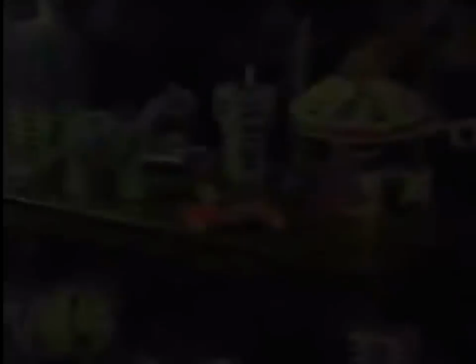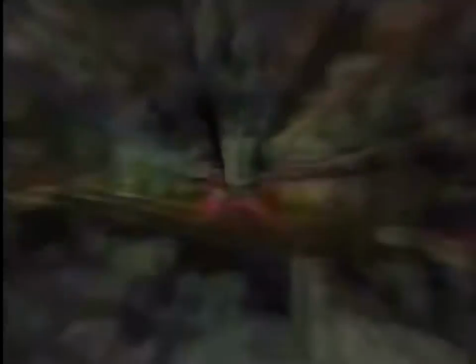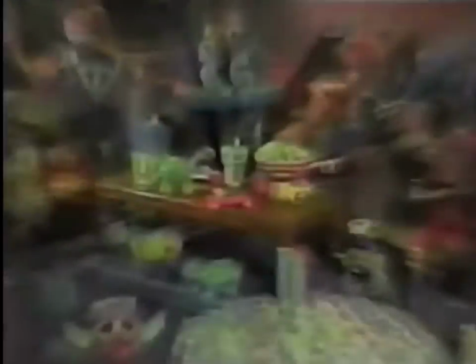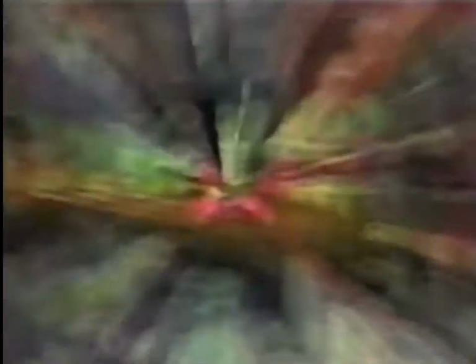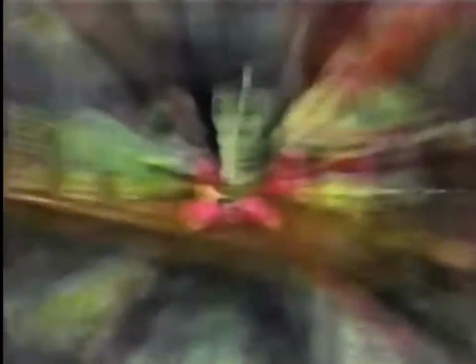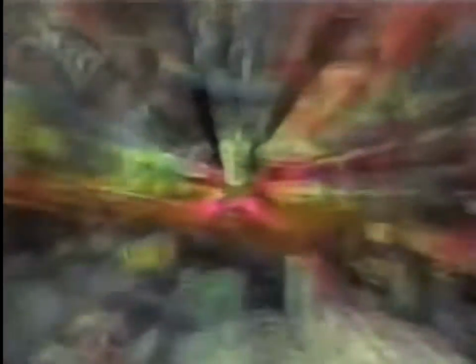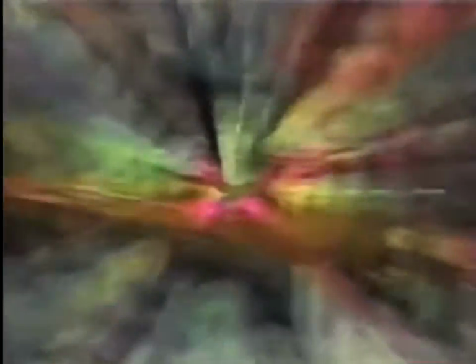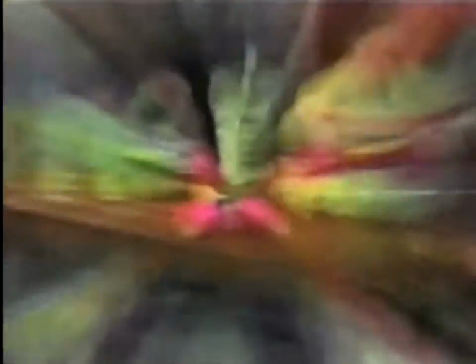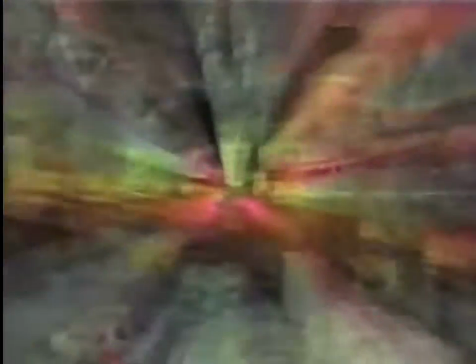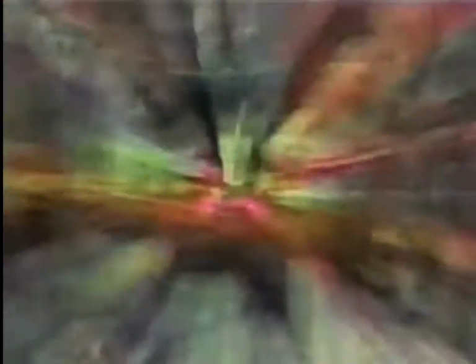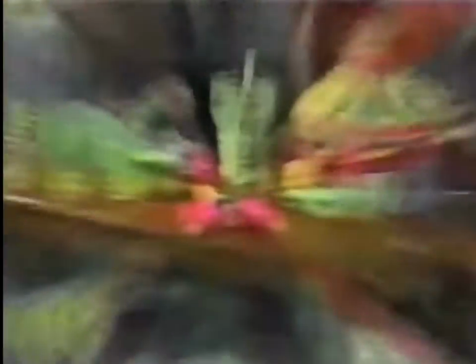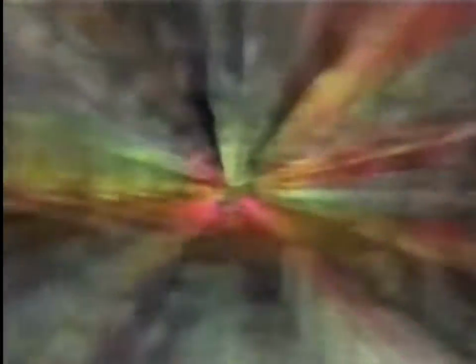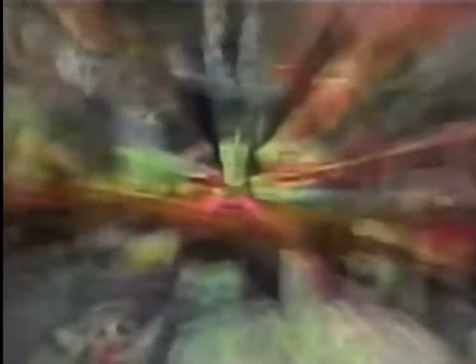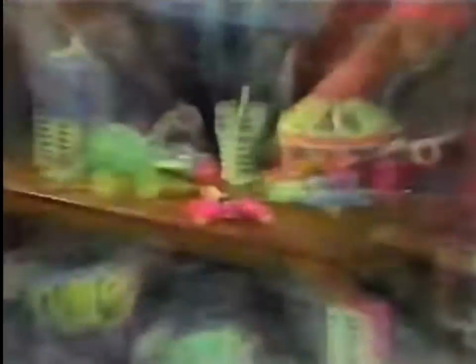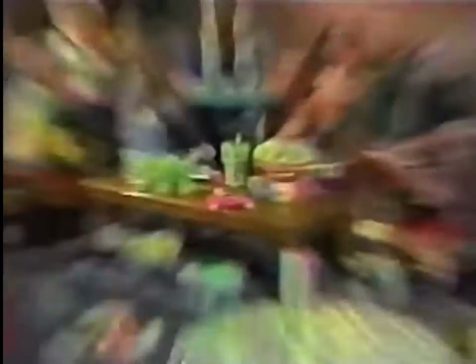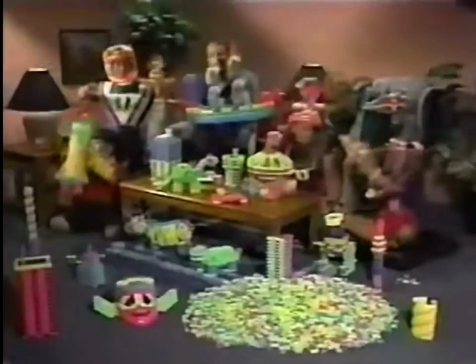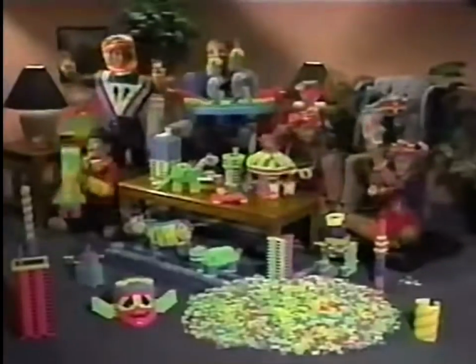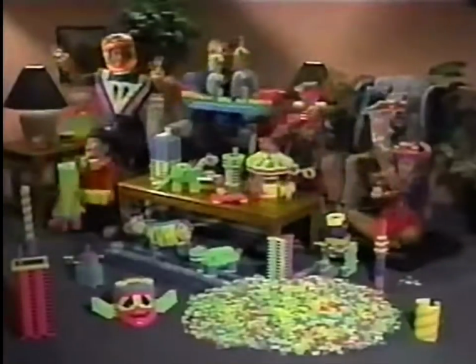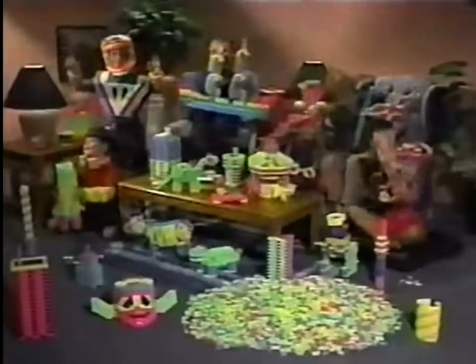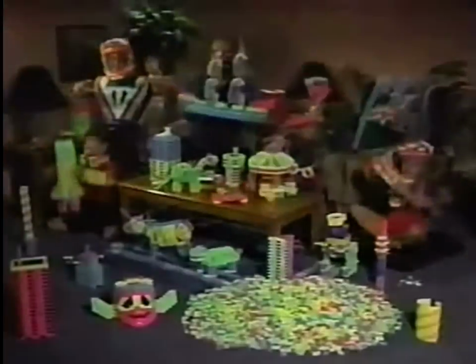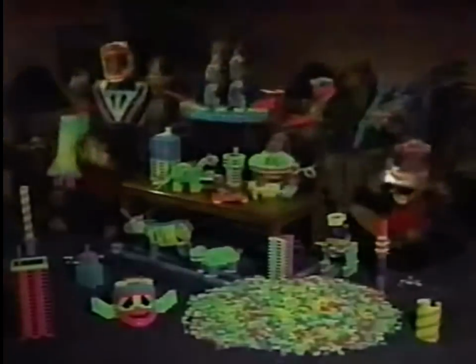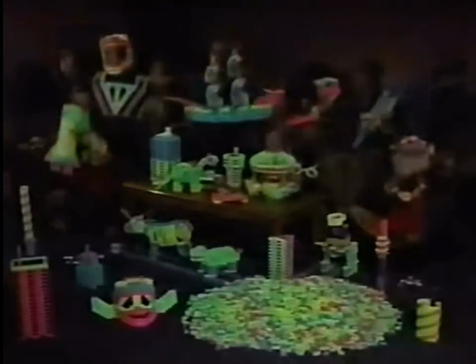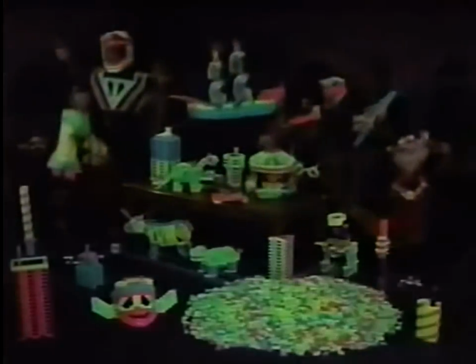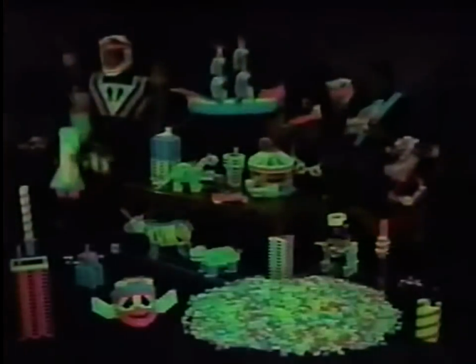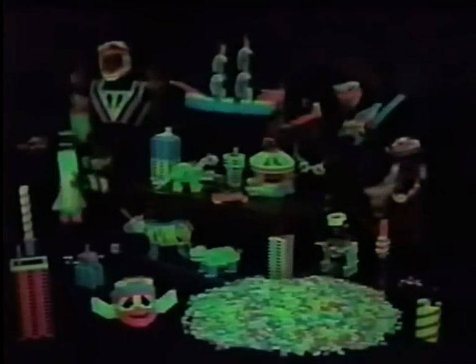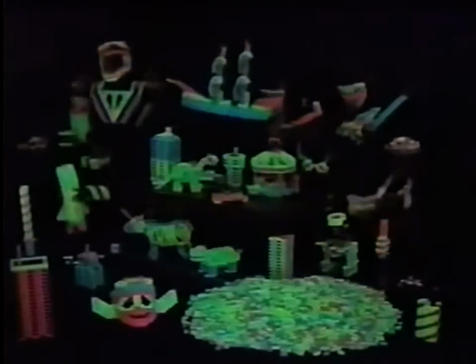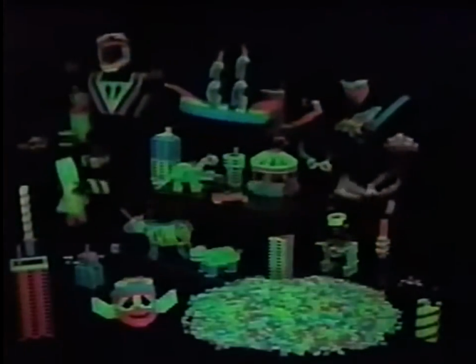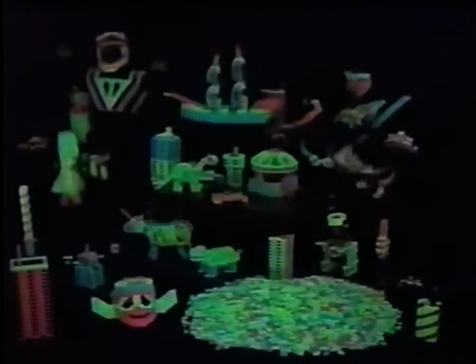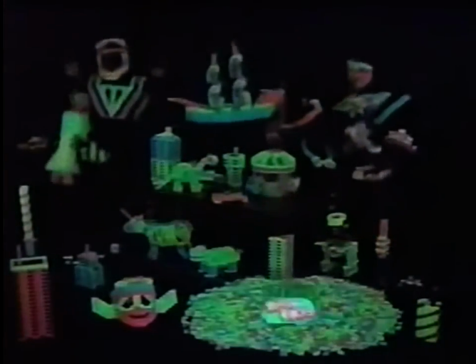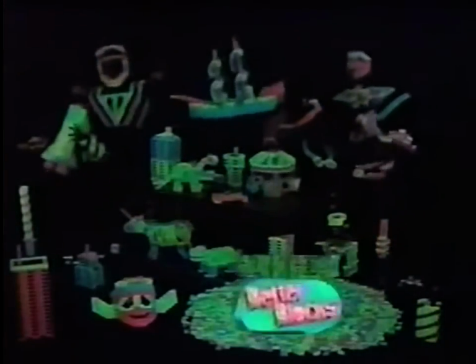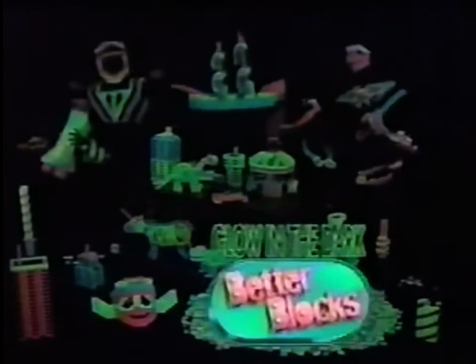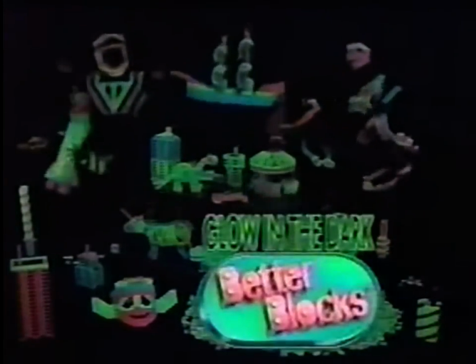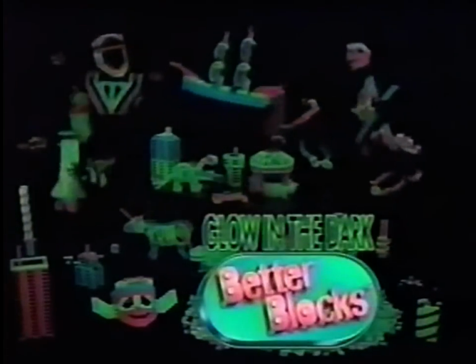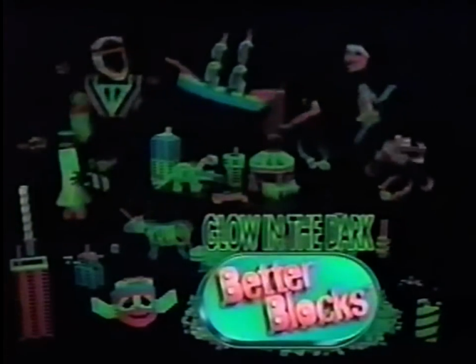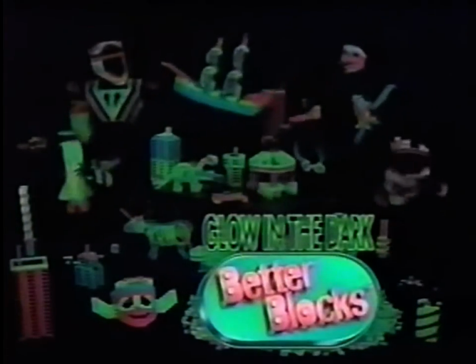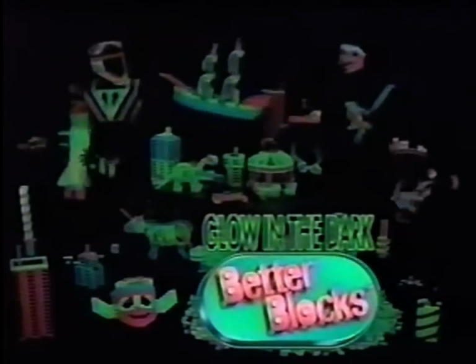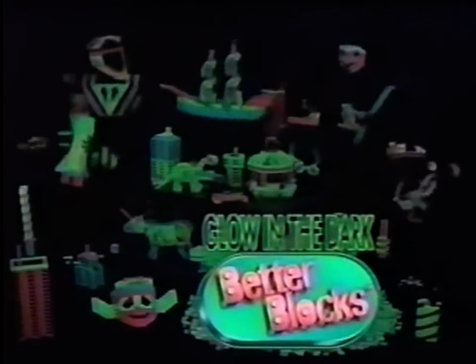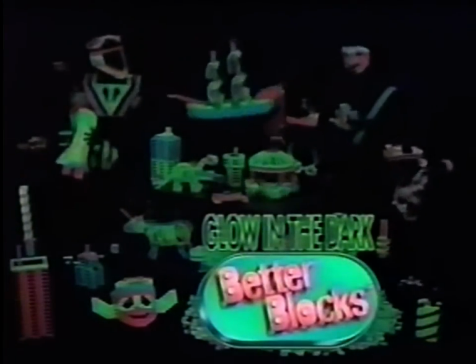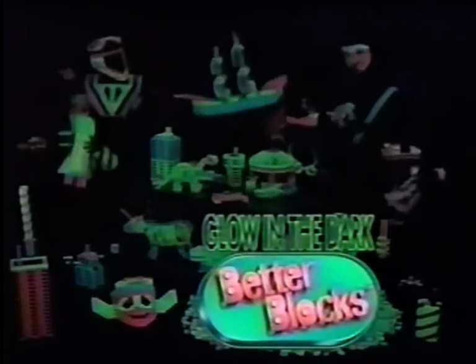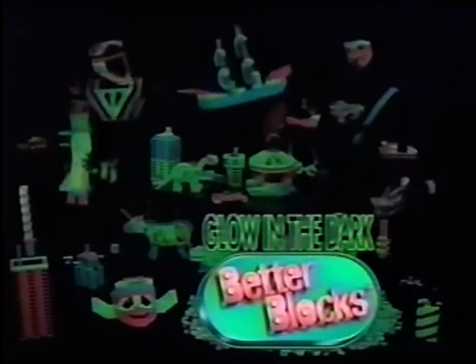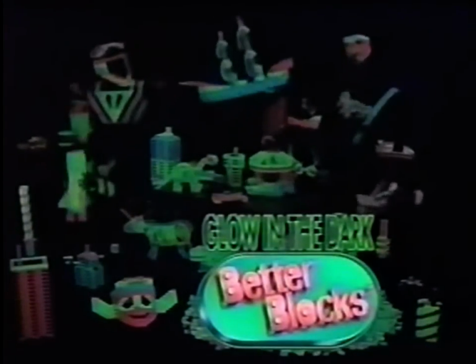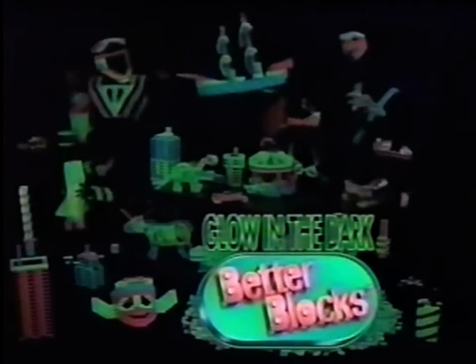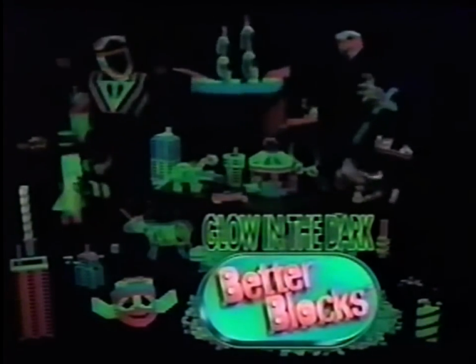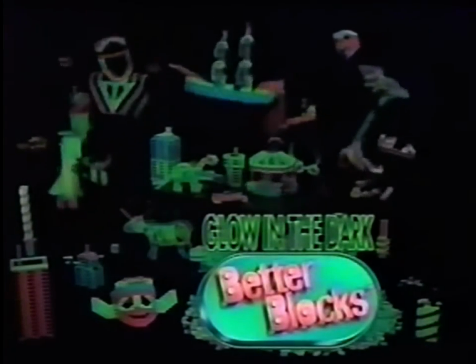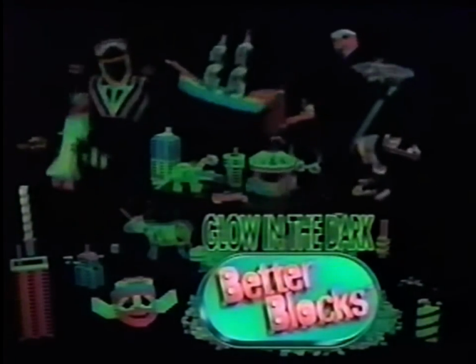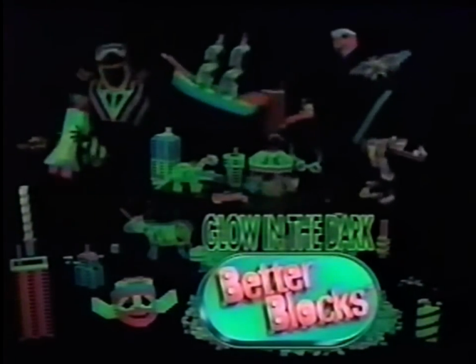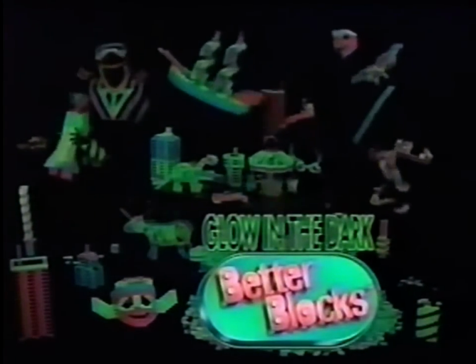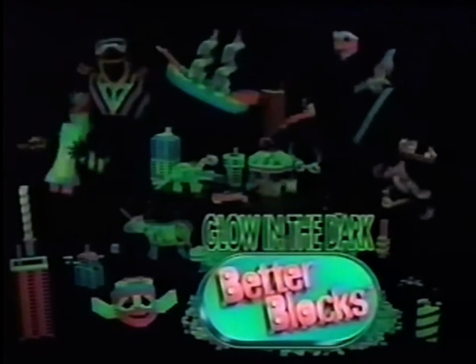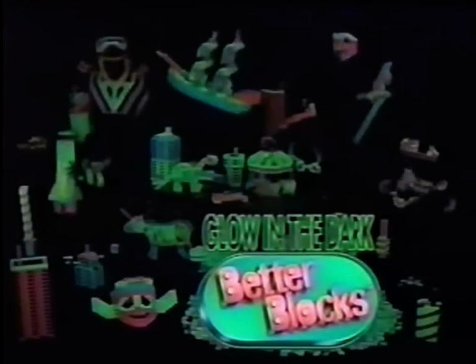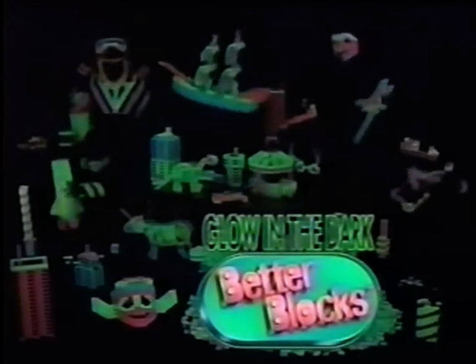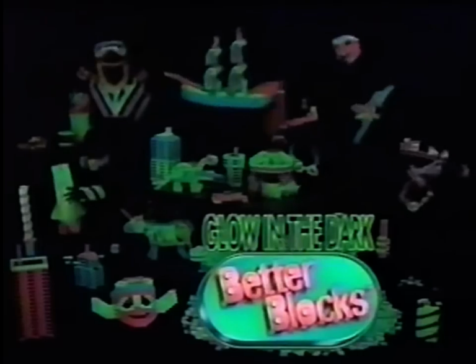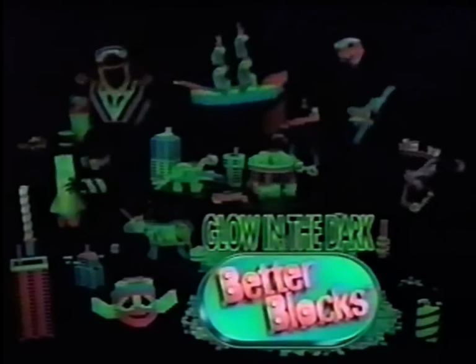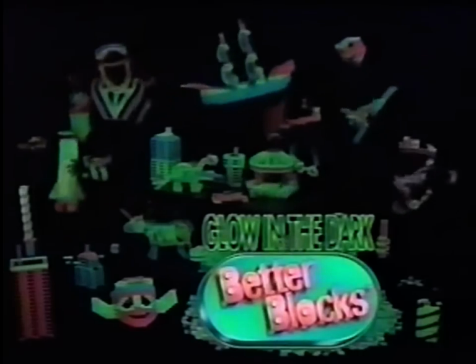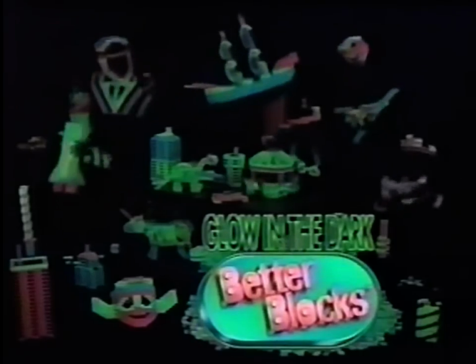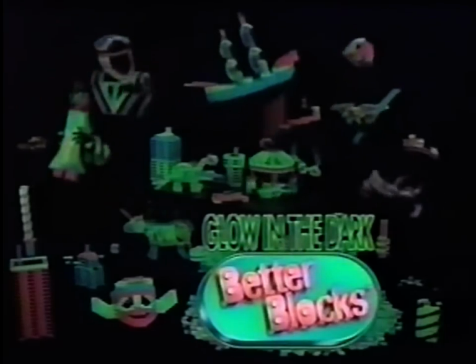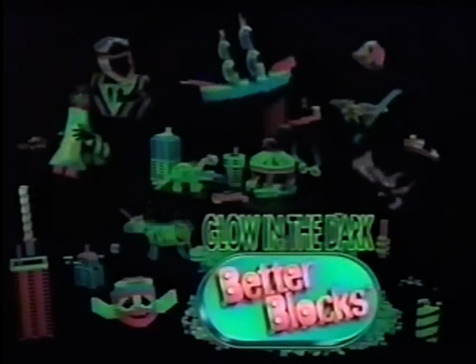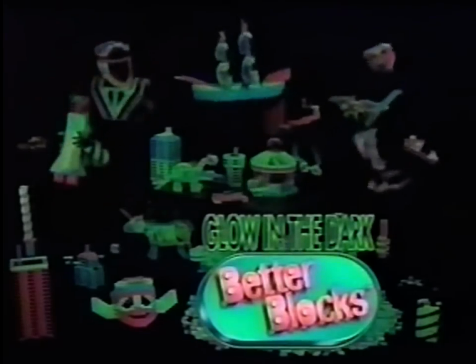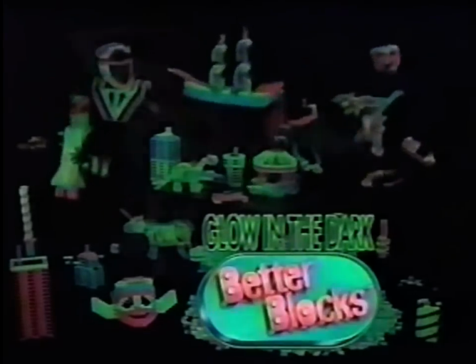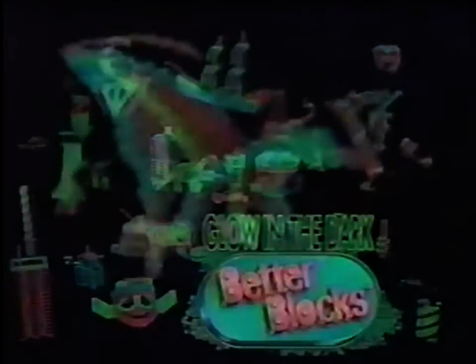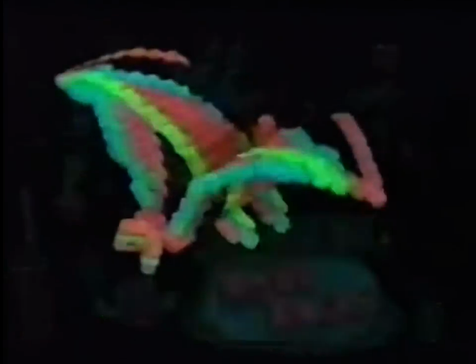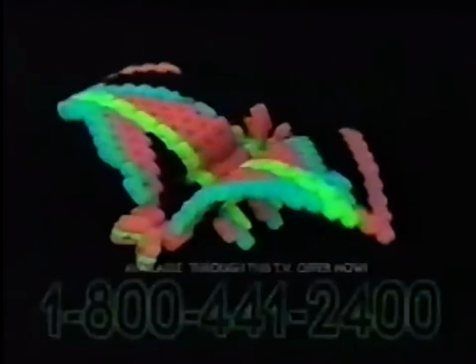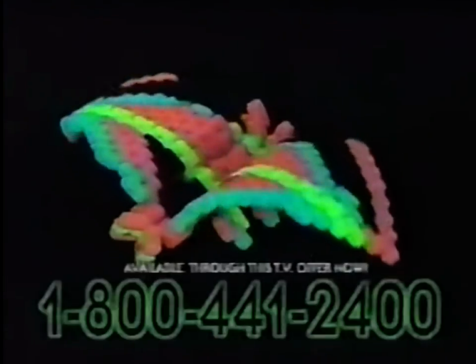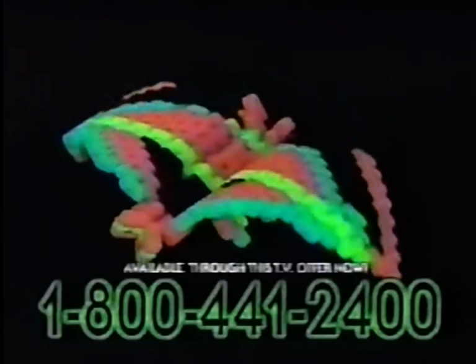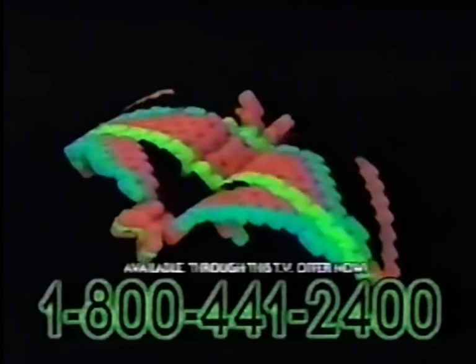Hey kids, watch this! New Better Blocks glow in the dark to give your fun times an exciting spark.